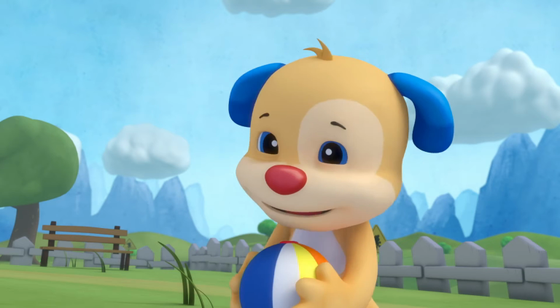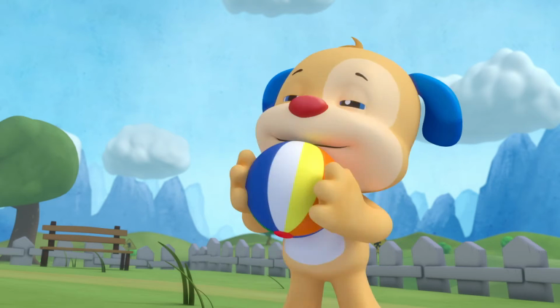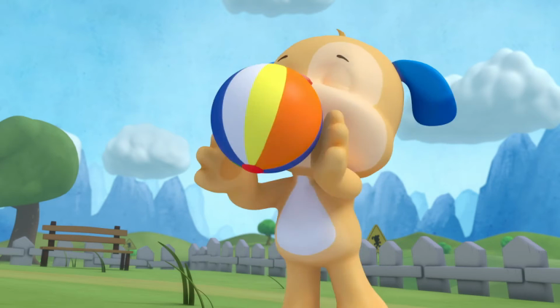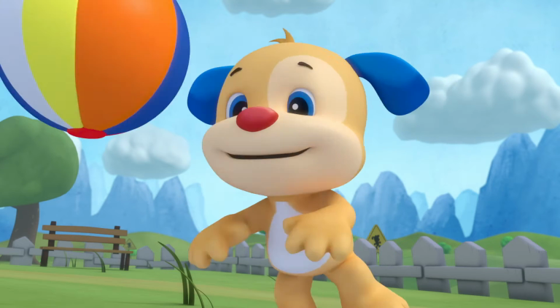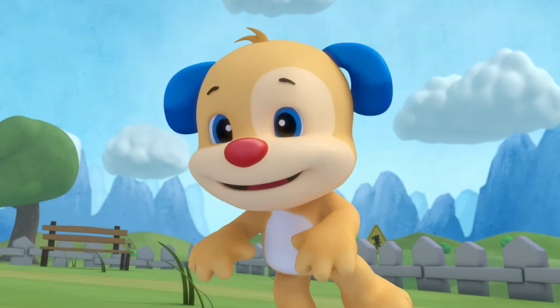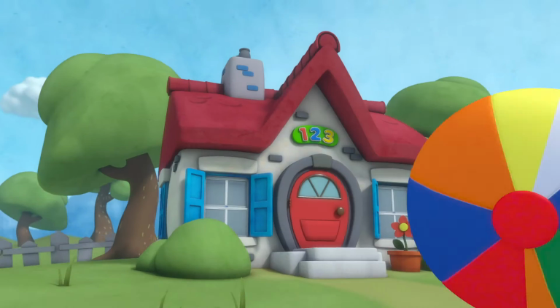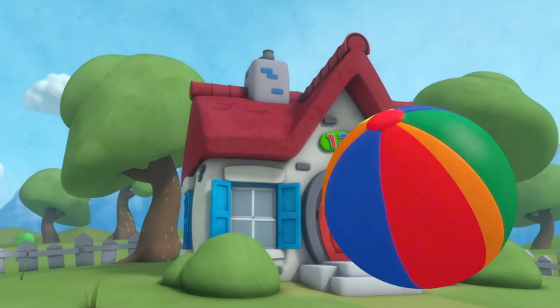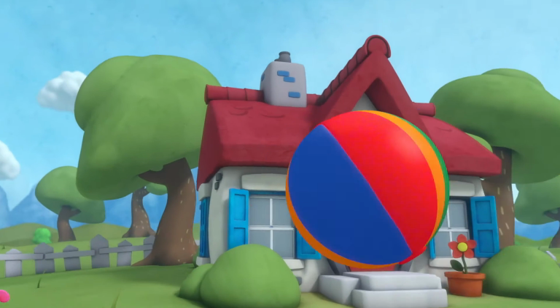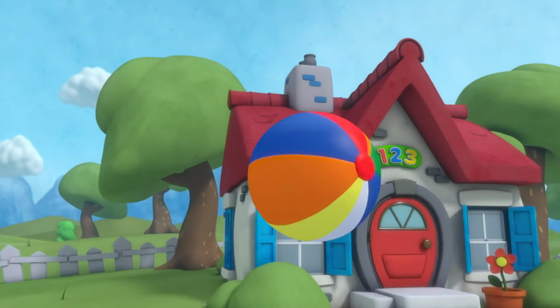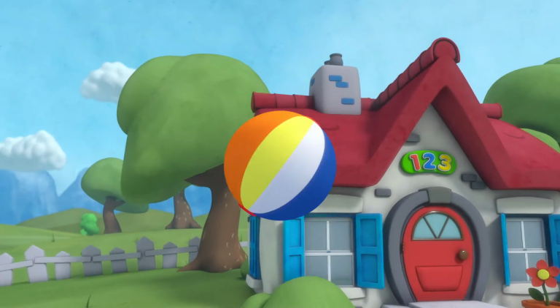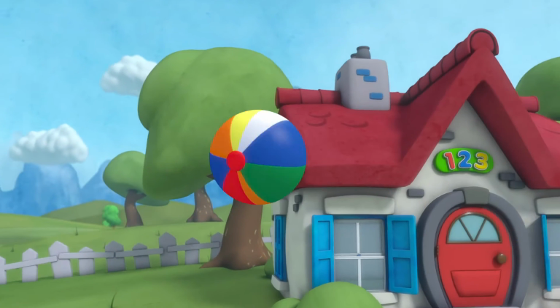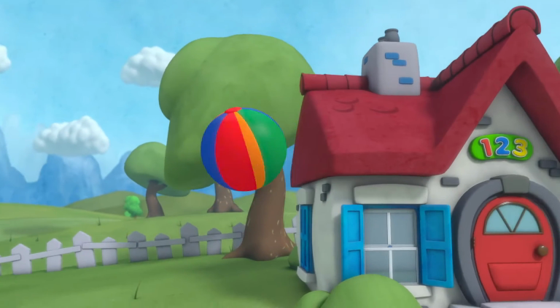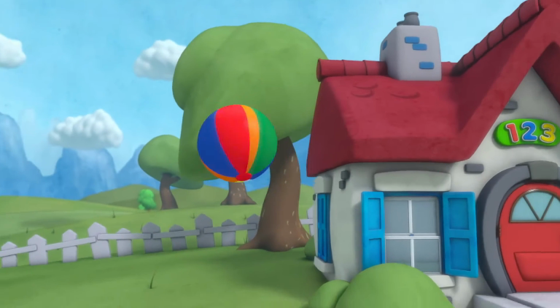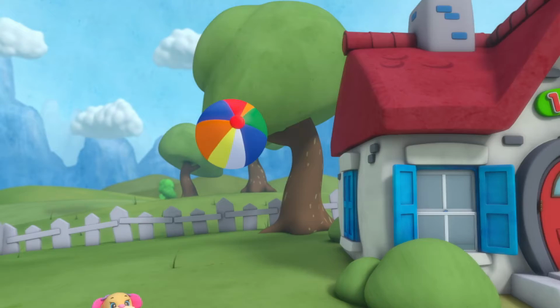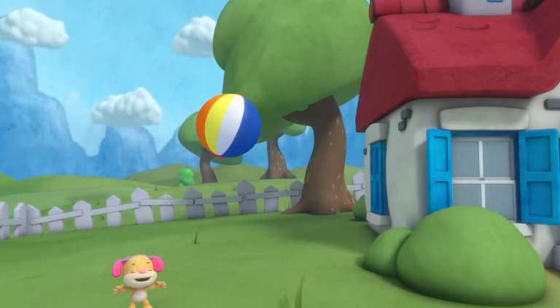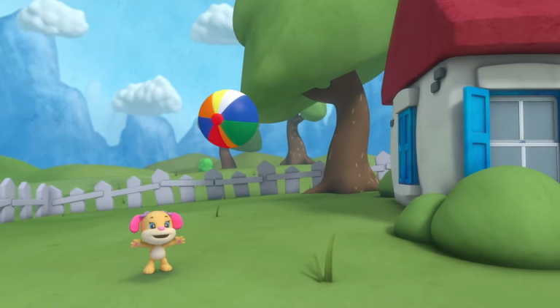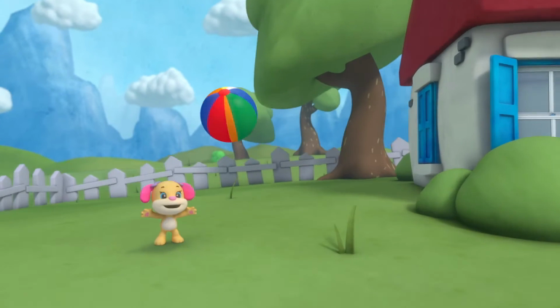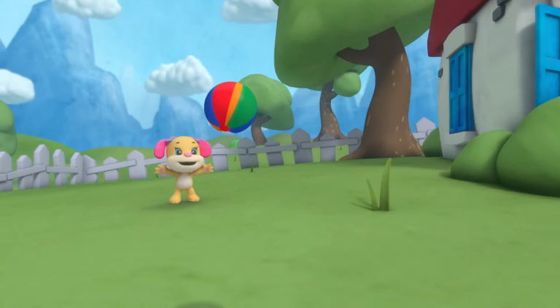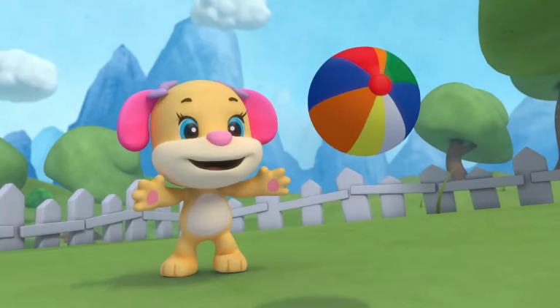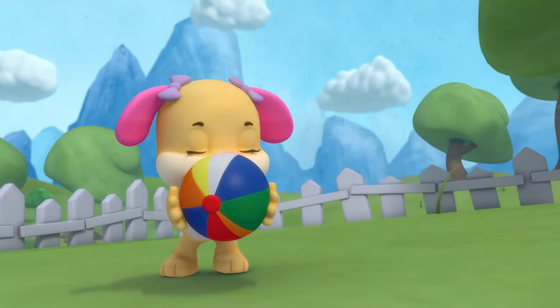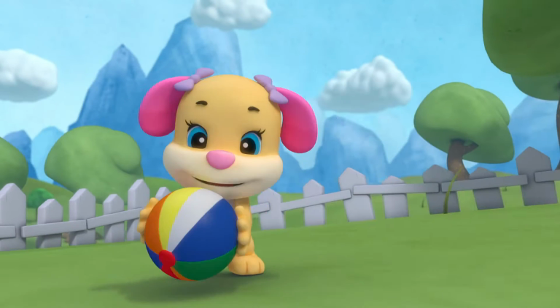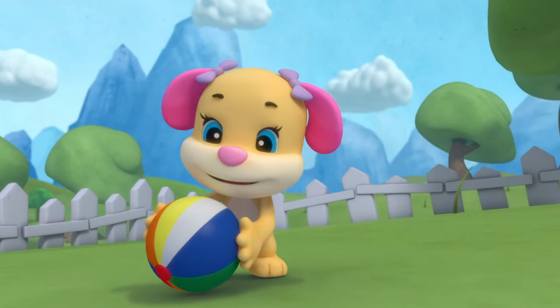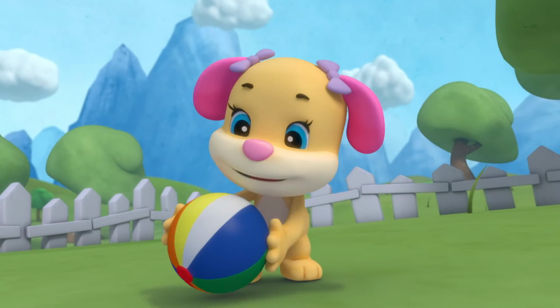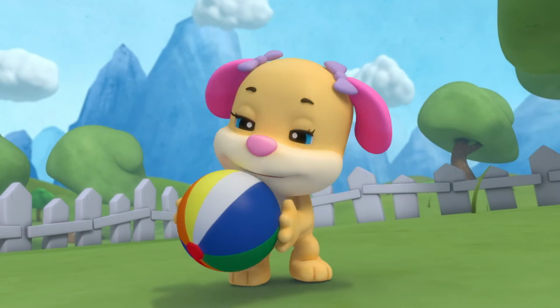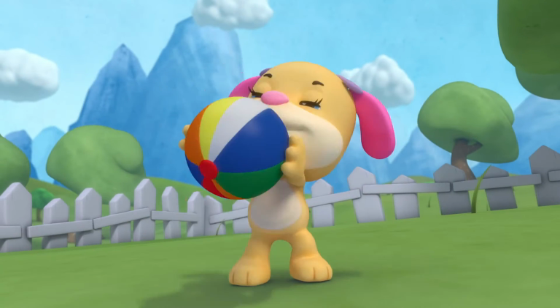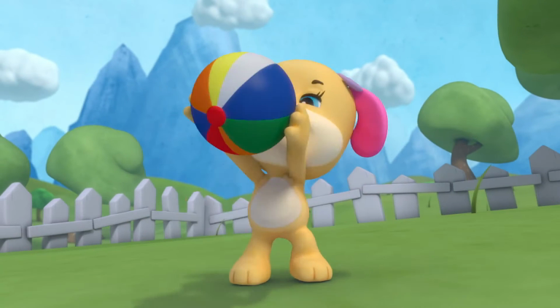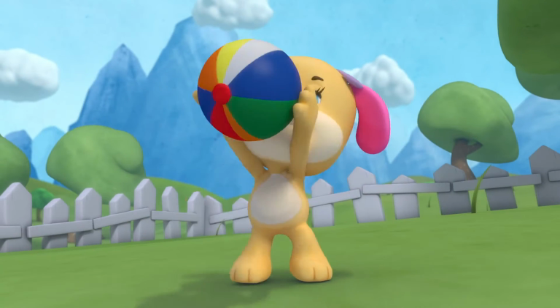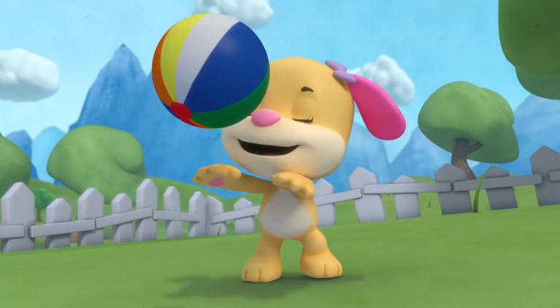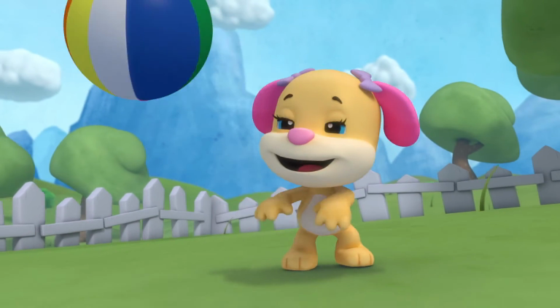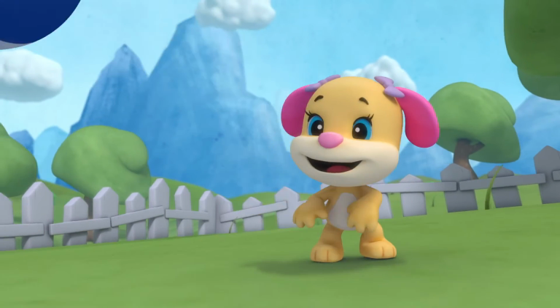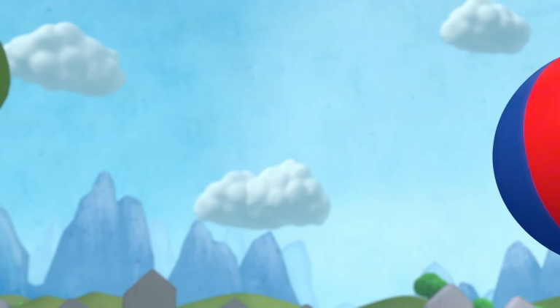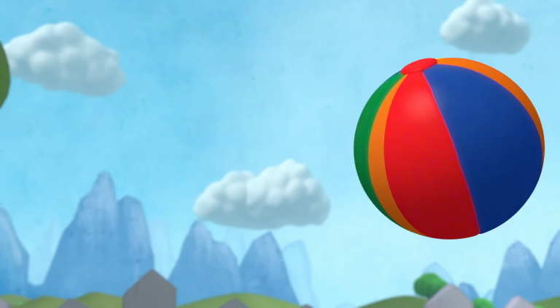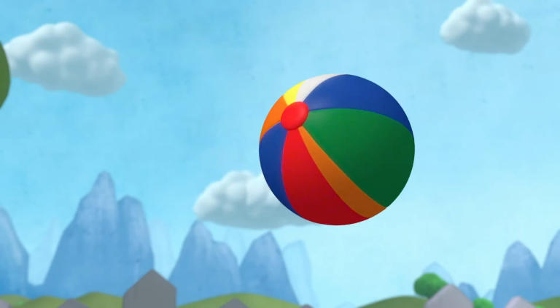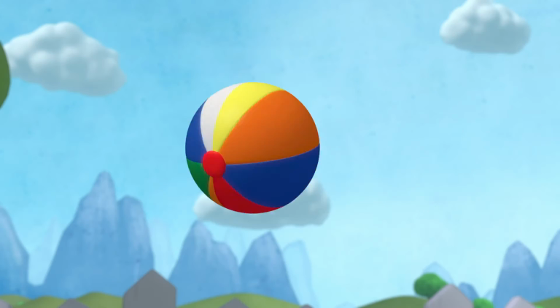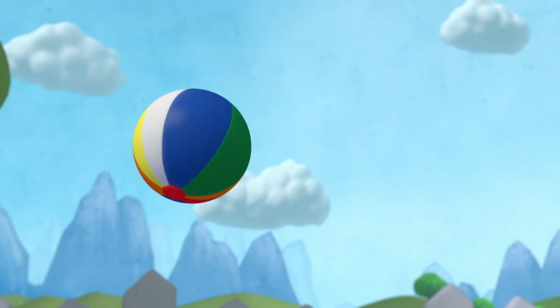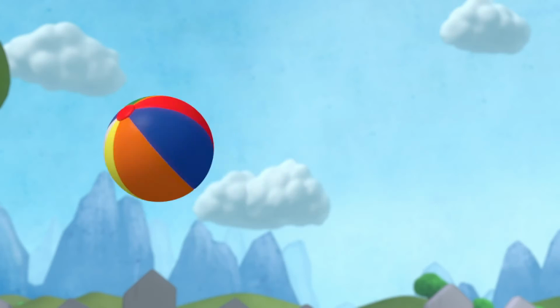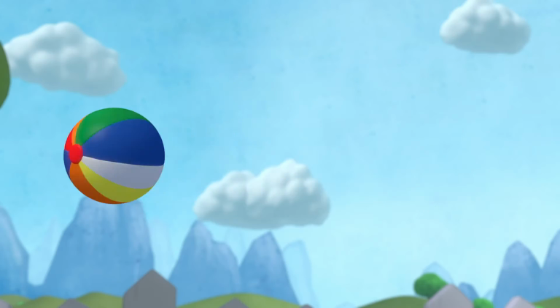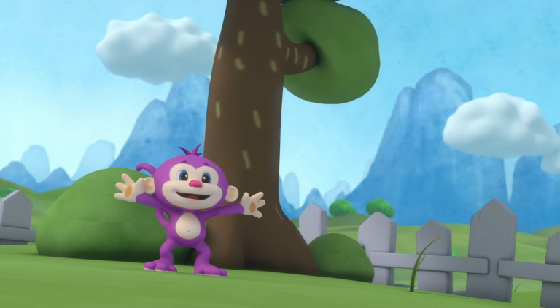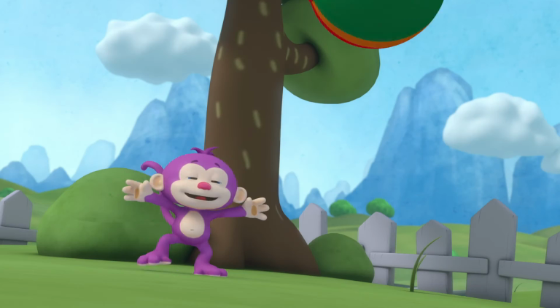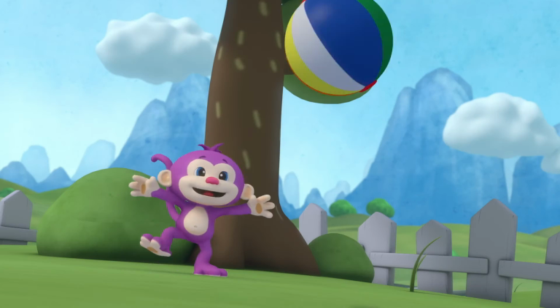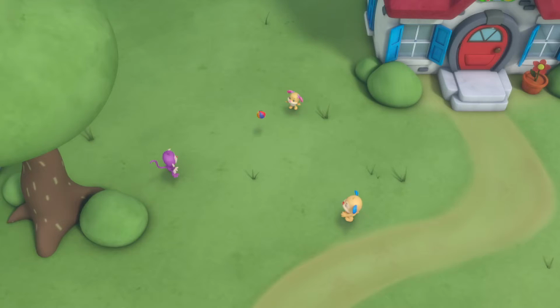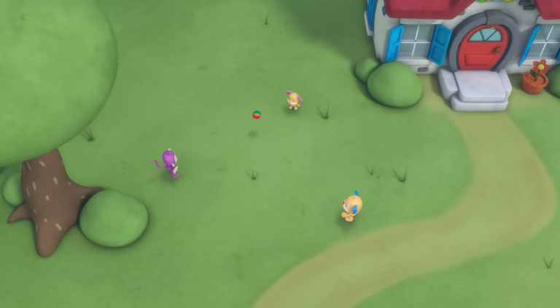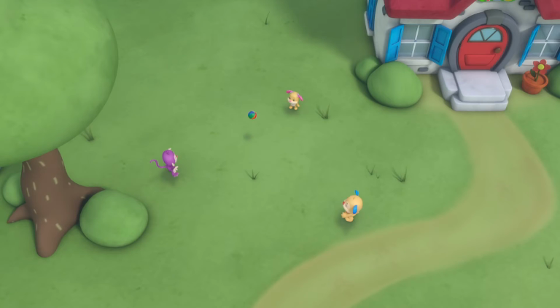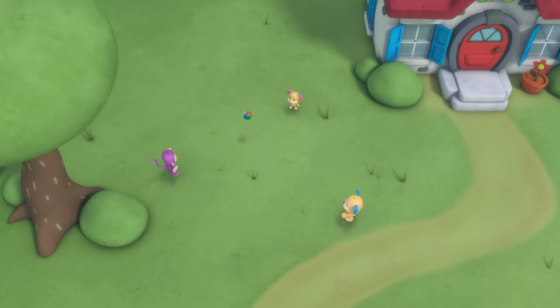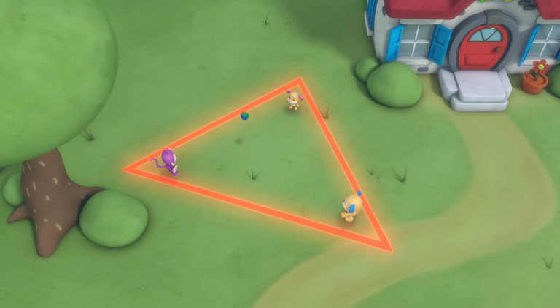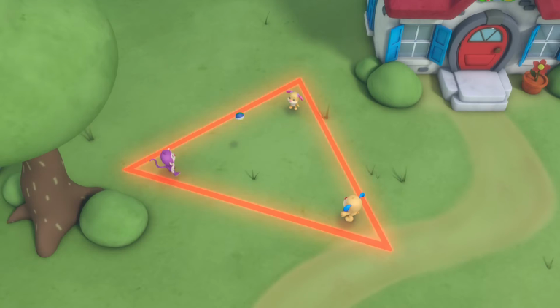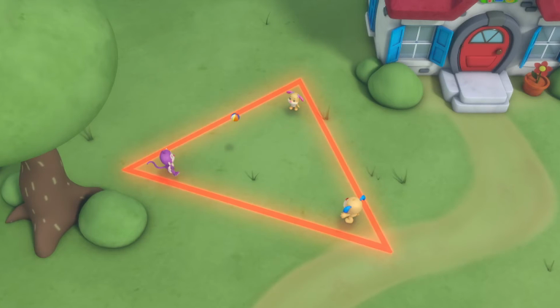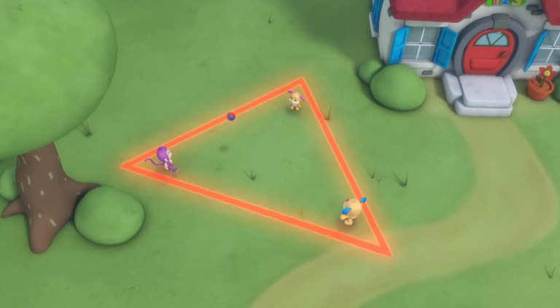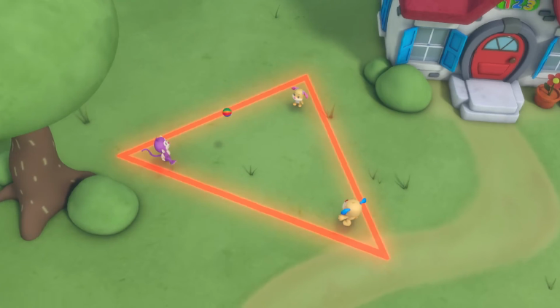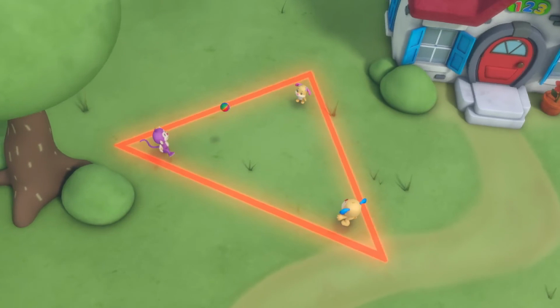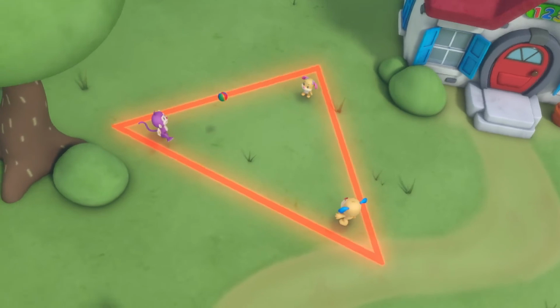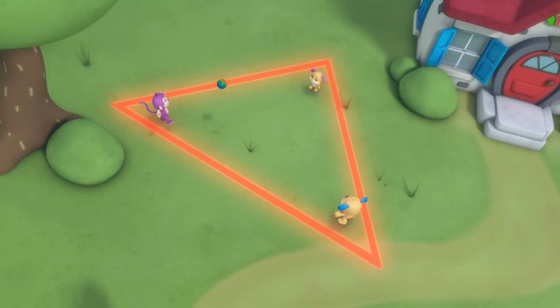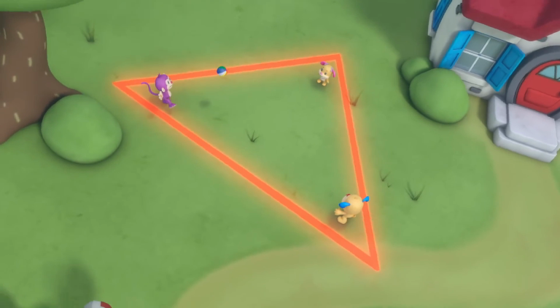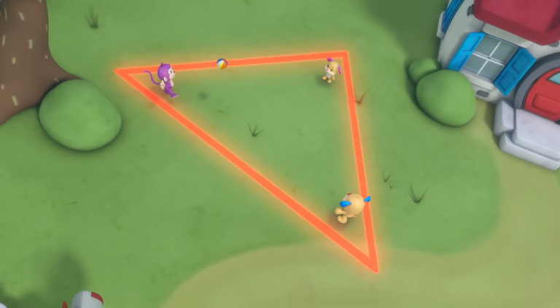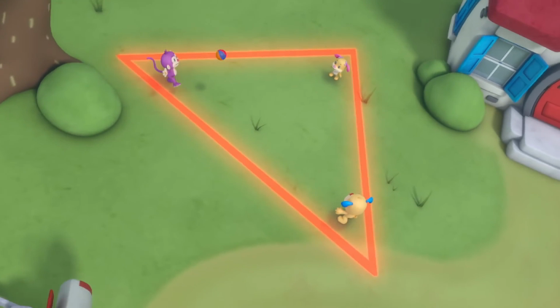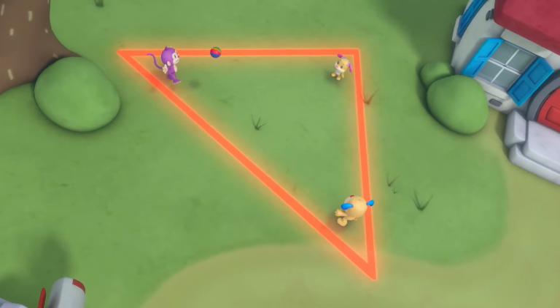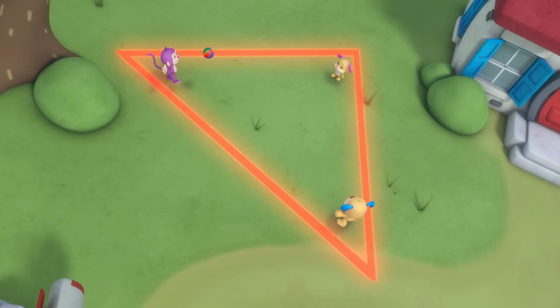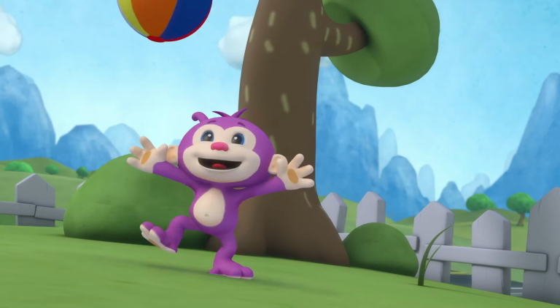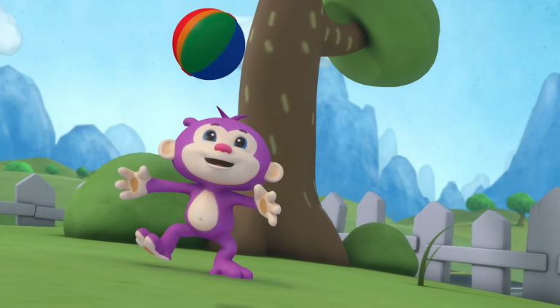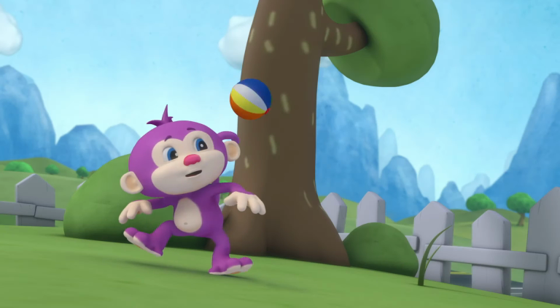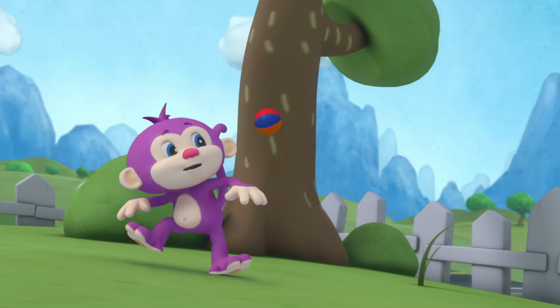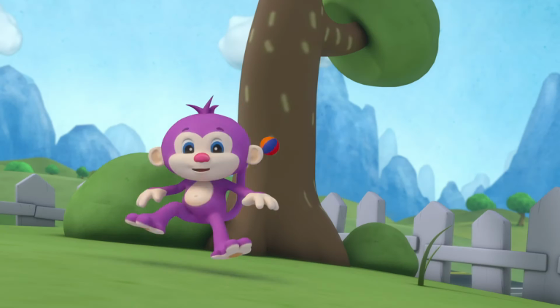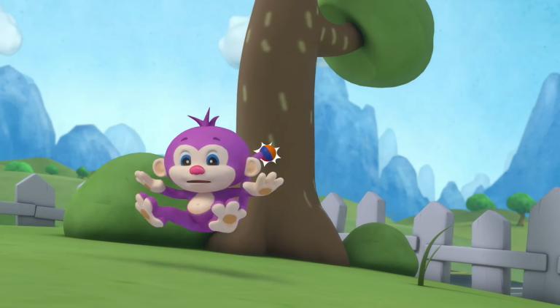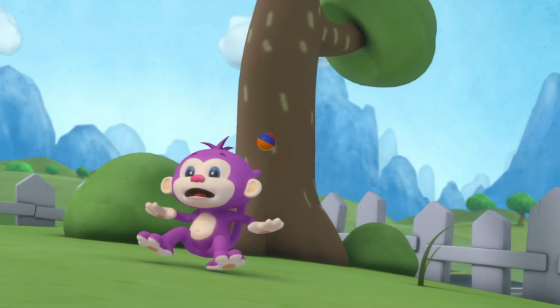Making shapes, making shapes, what shapes do you know? Making shapes, making shapes, learning as we go.